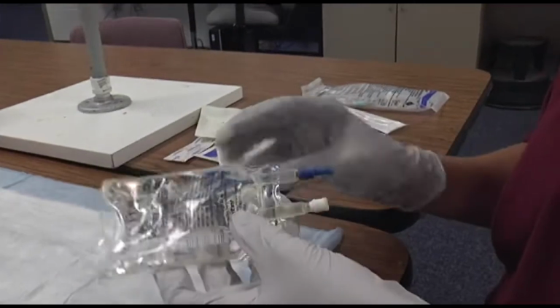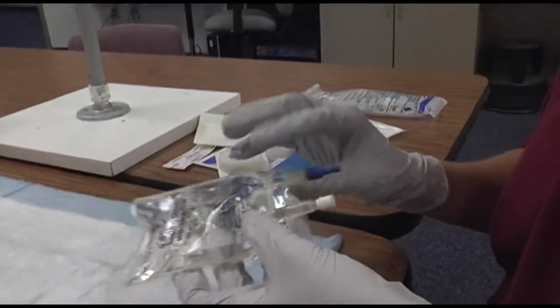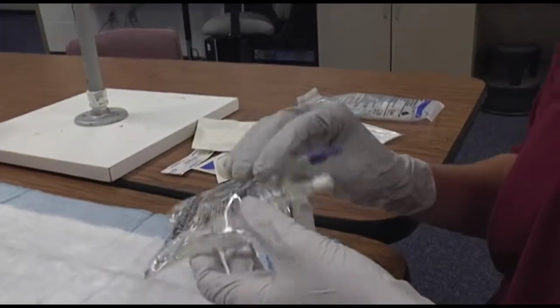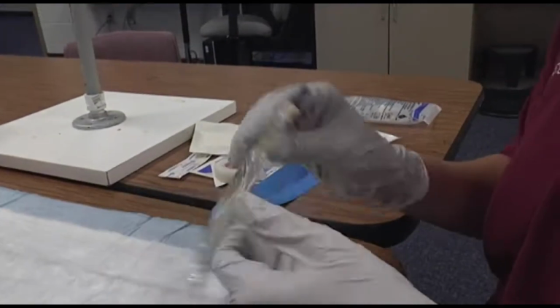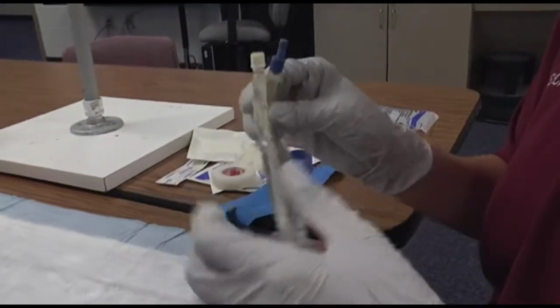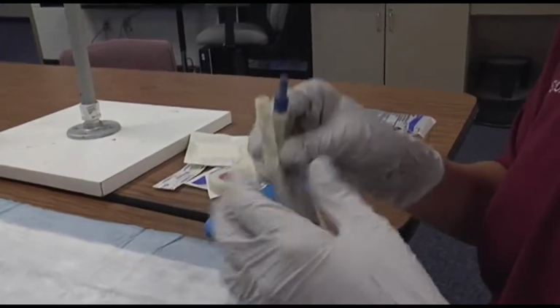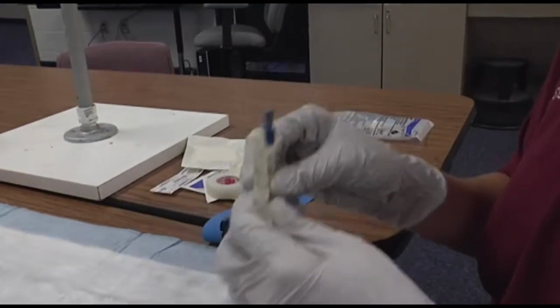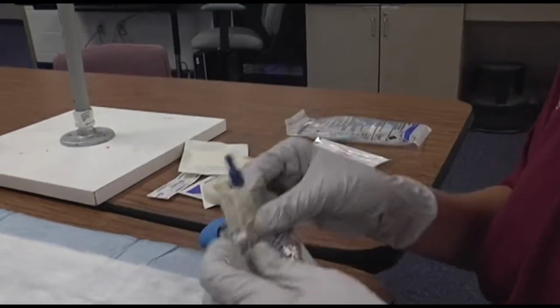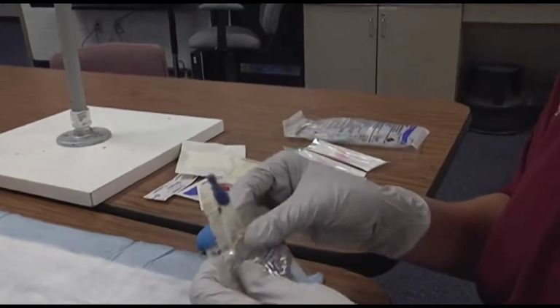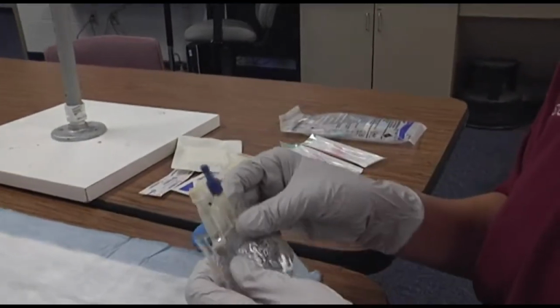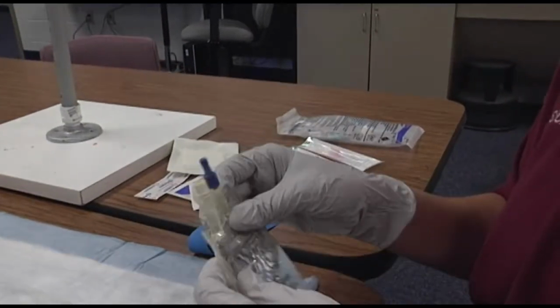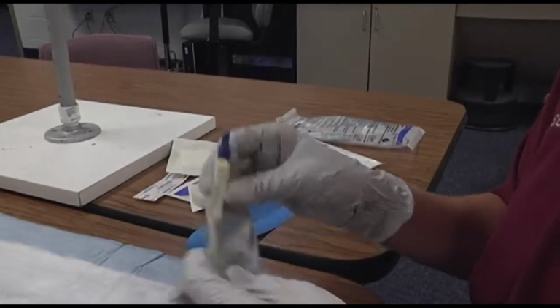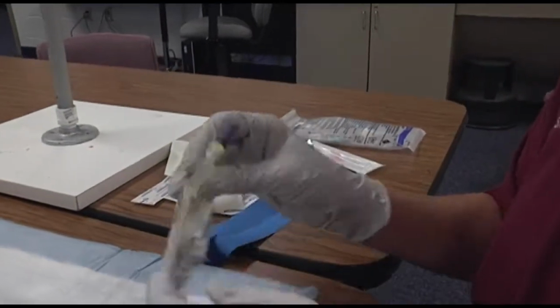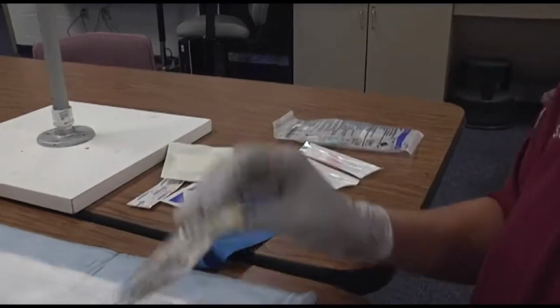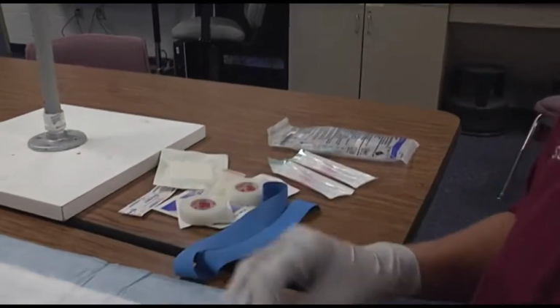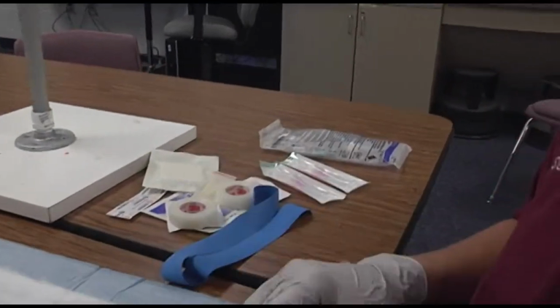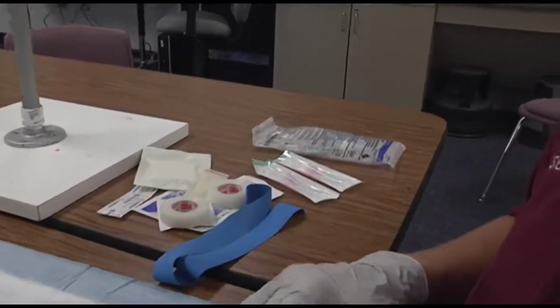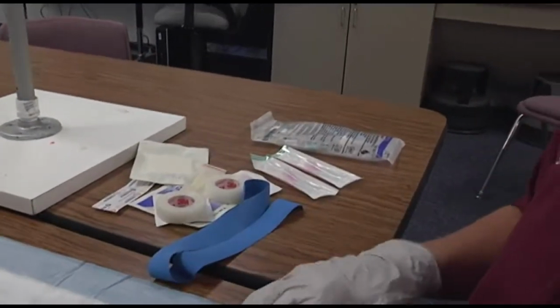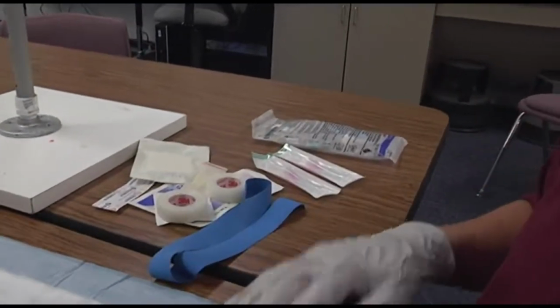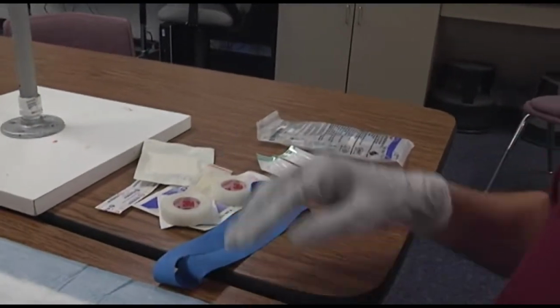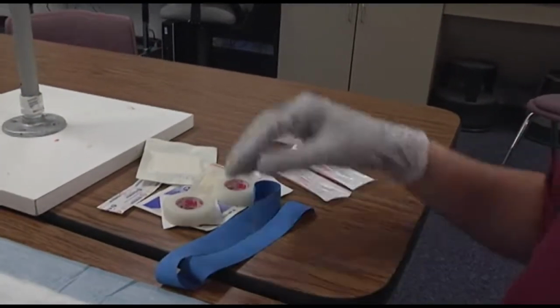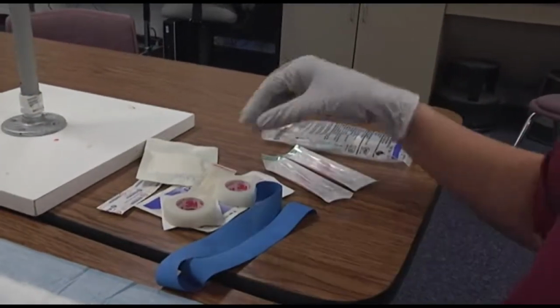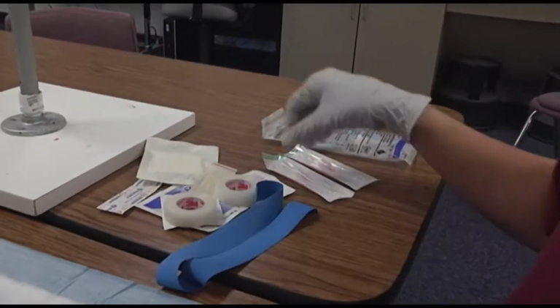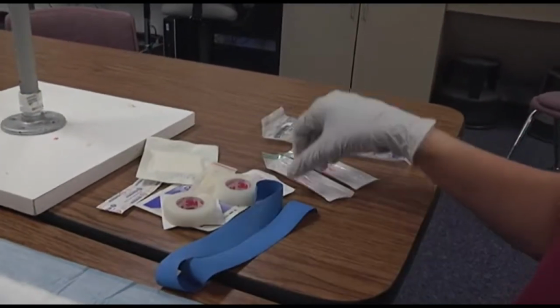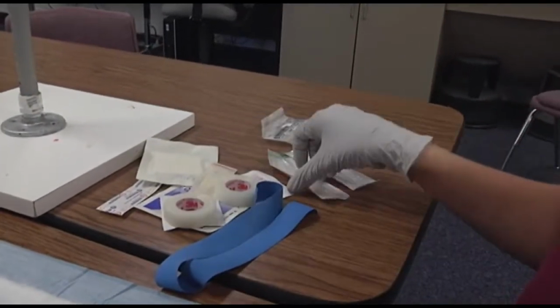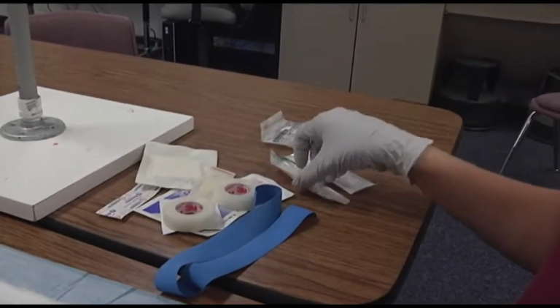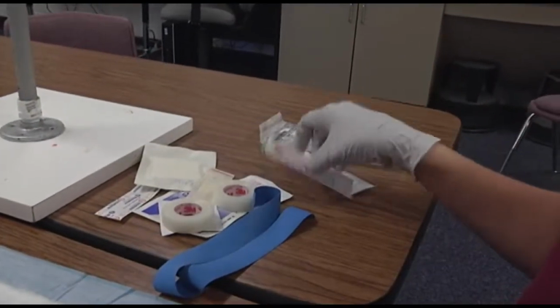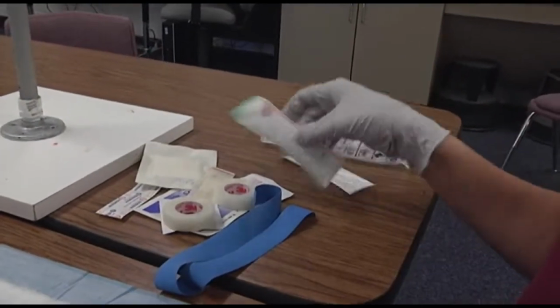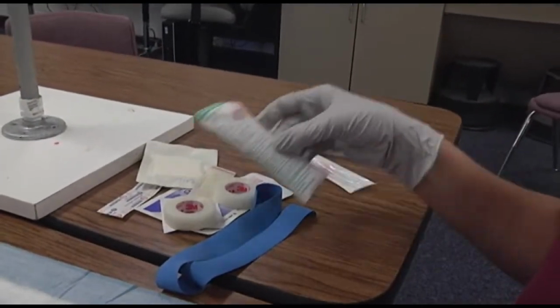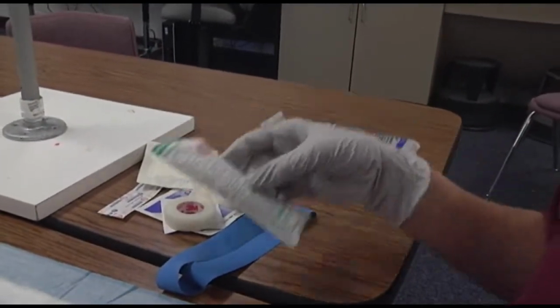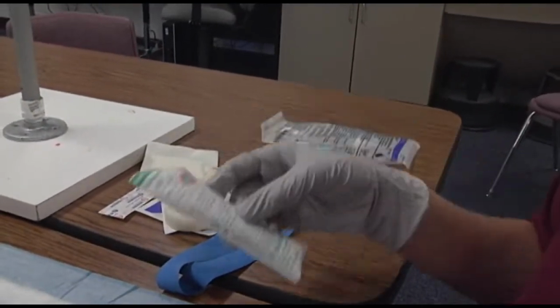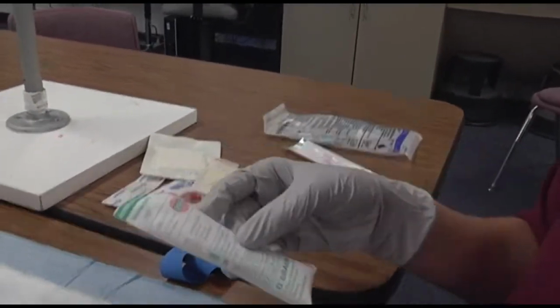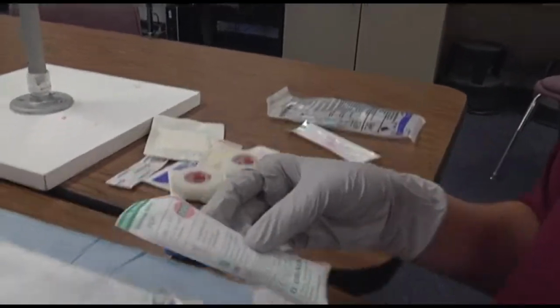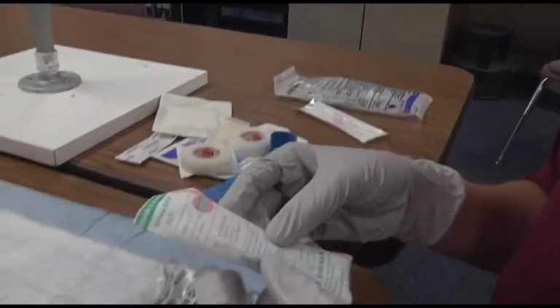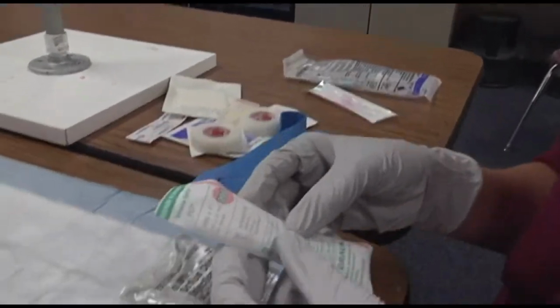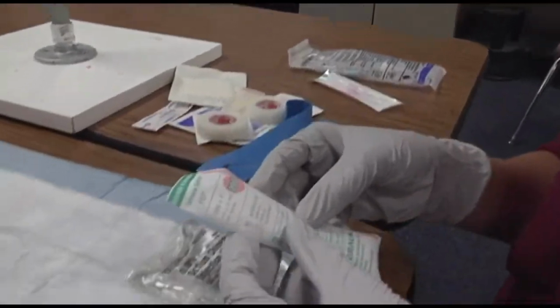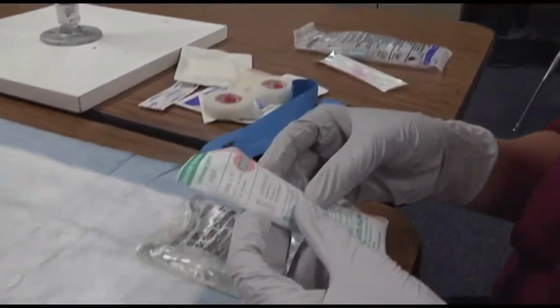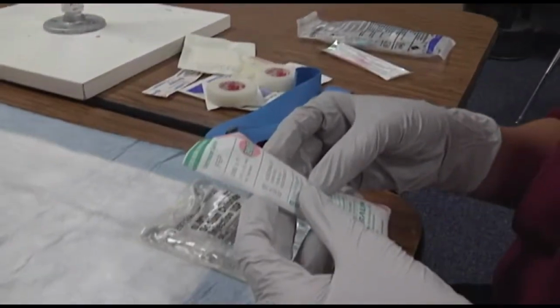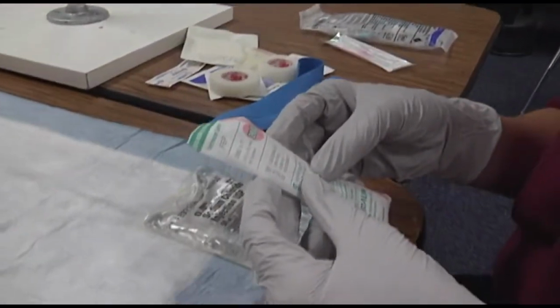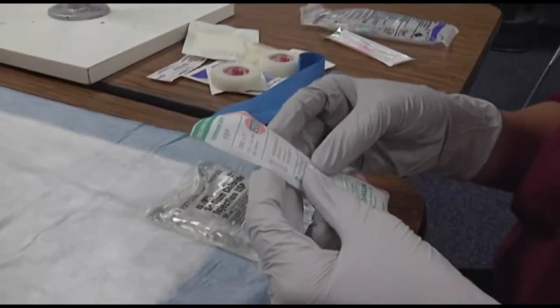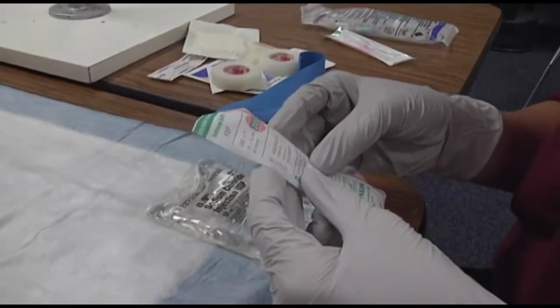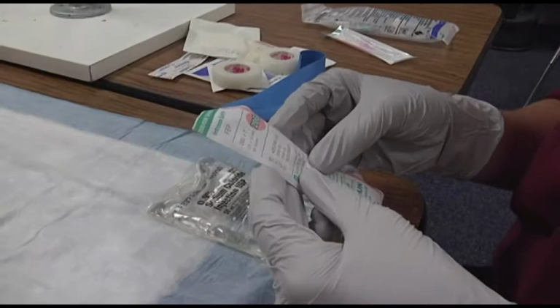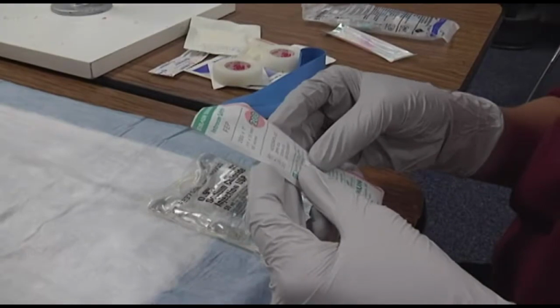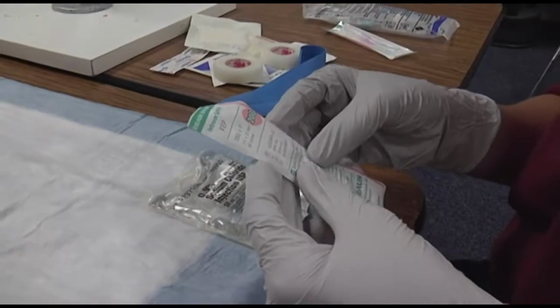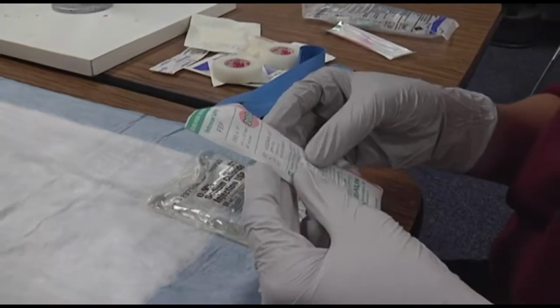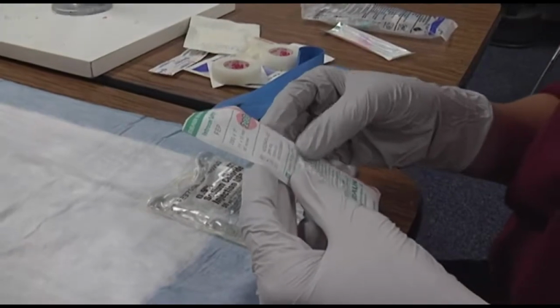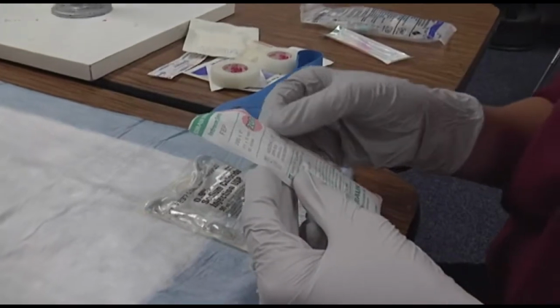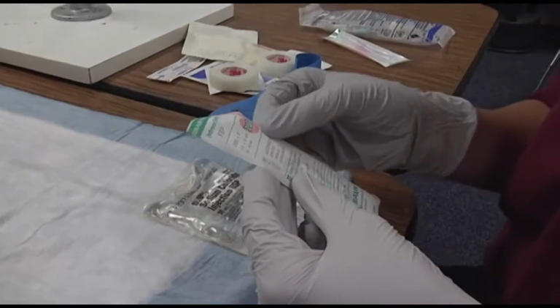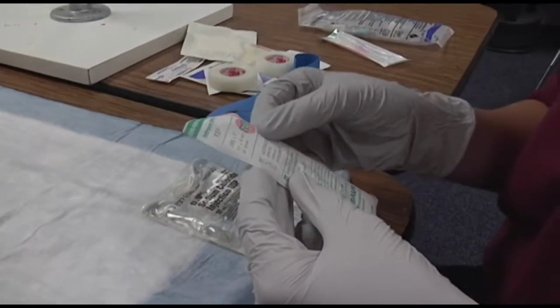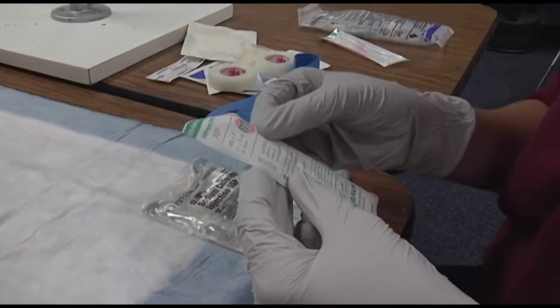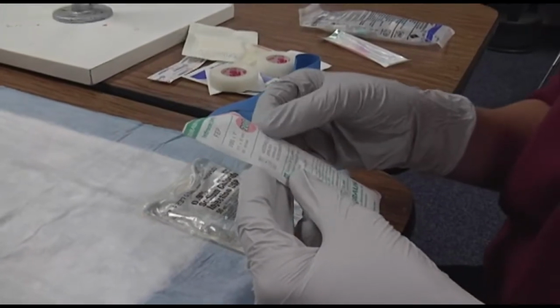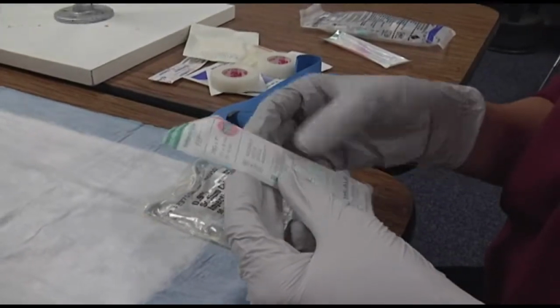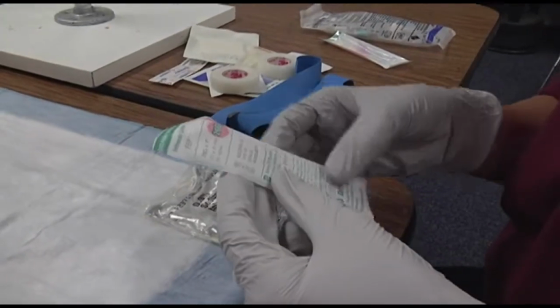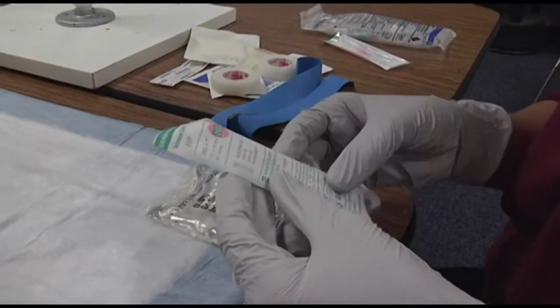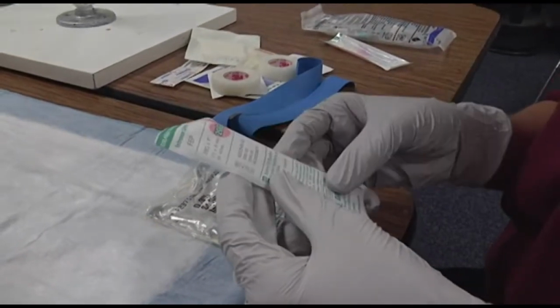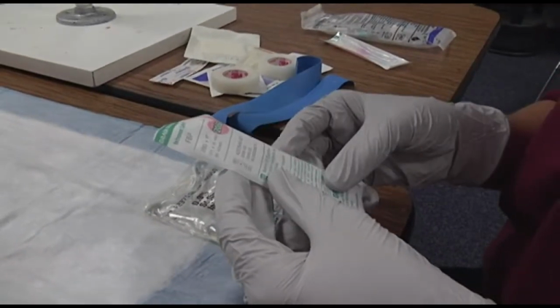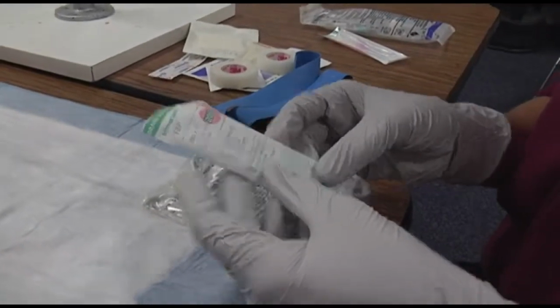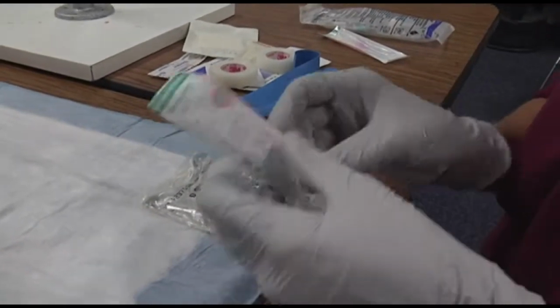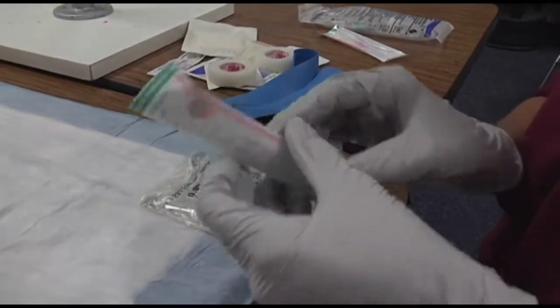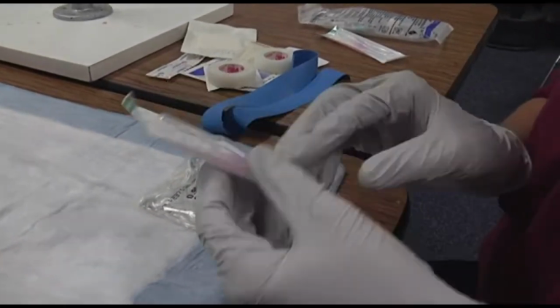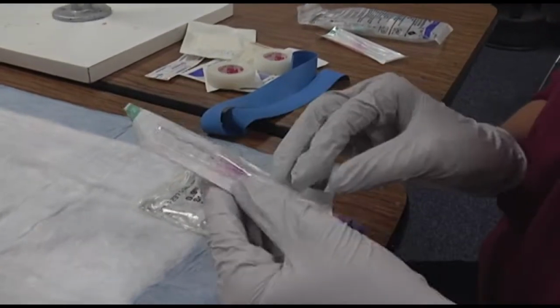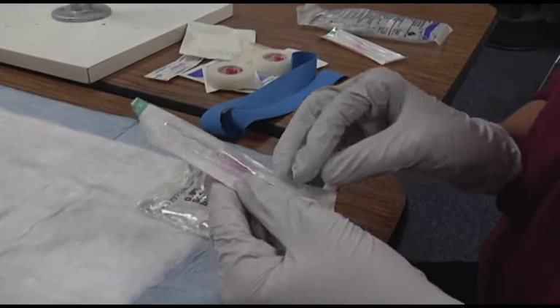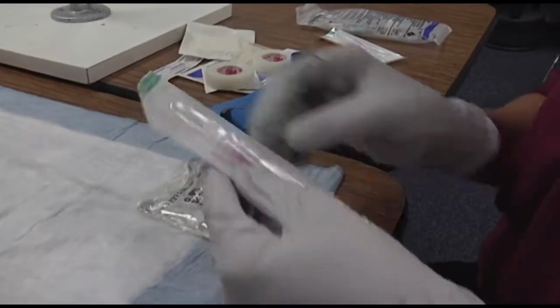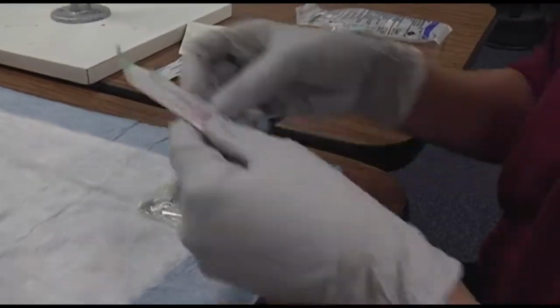Now you're going to select the appropriate catheter. Select your administration set now.